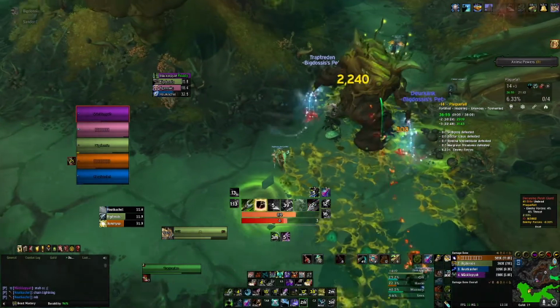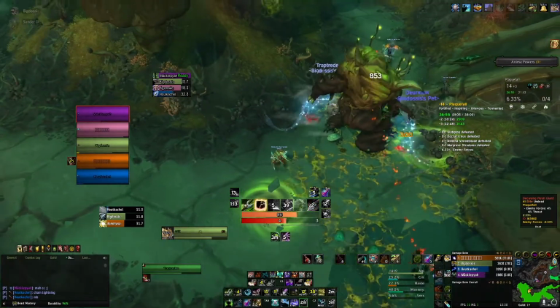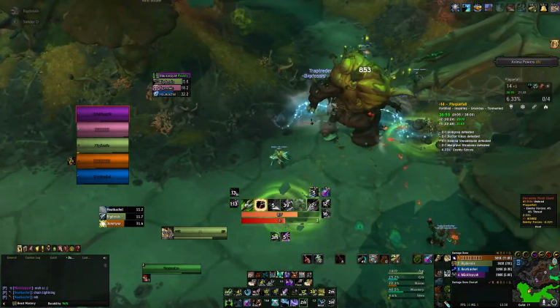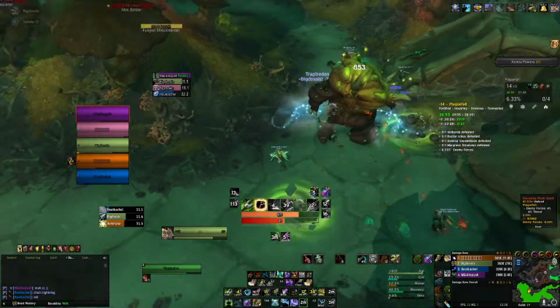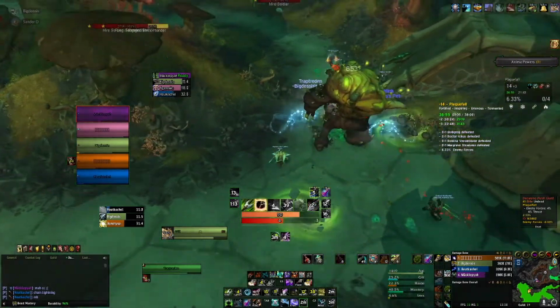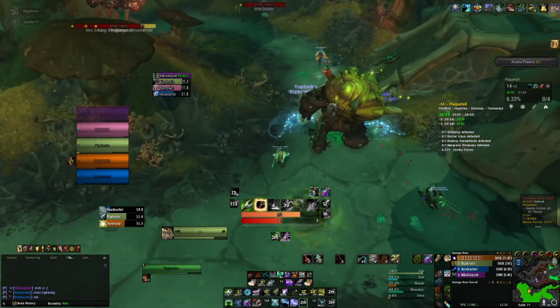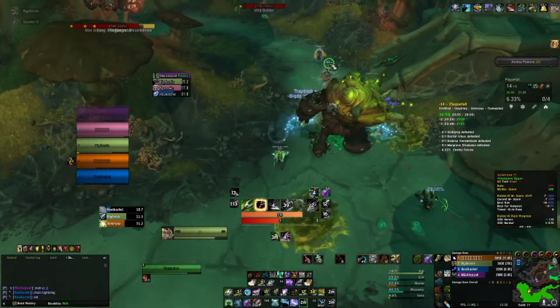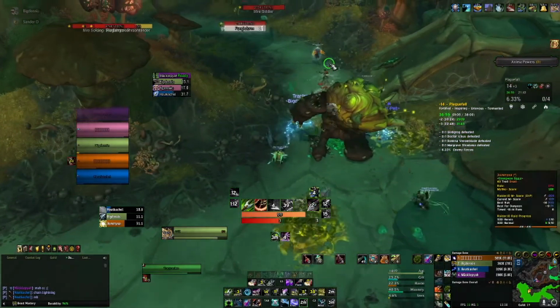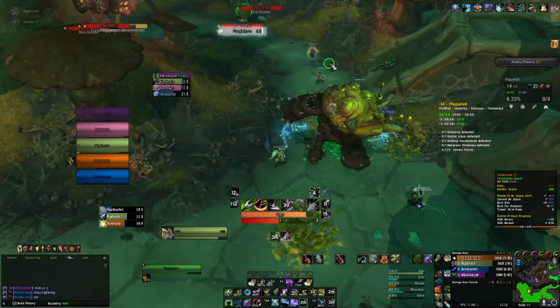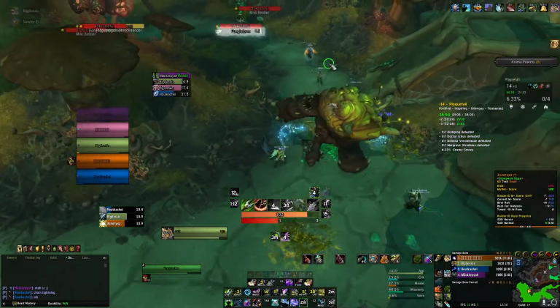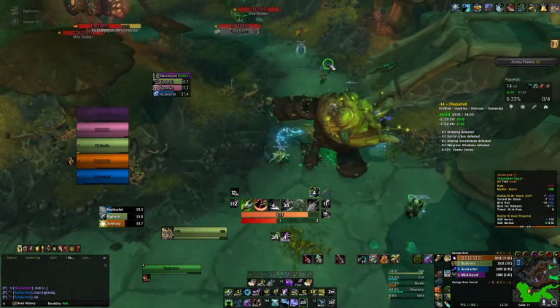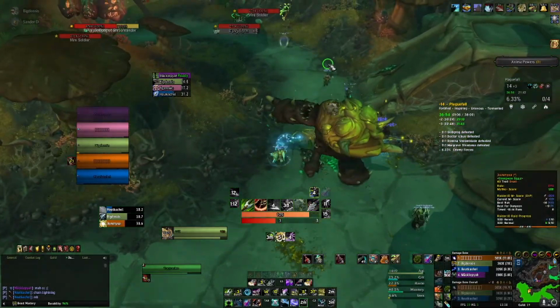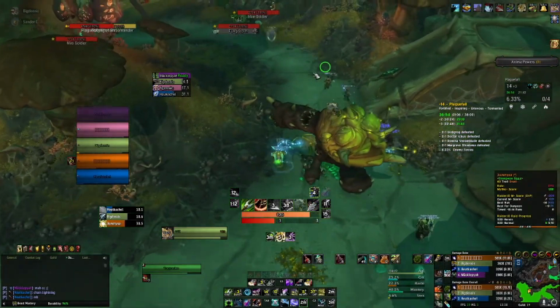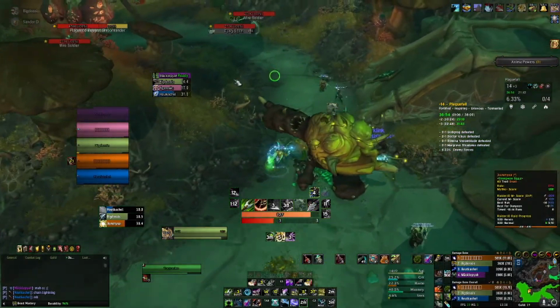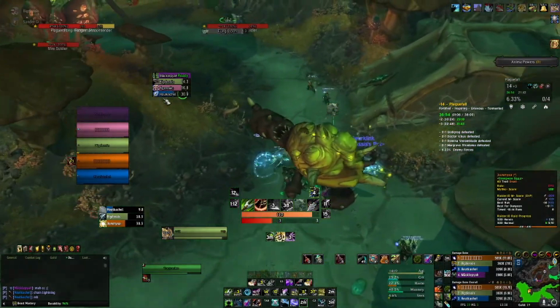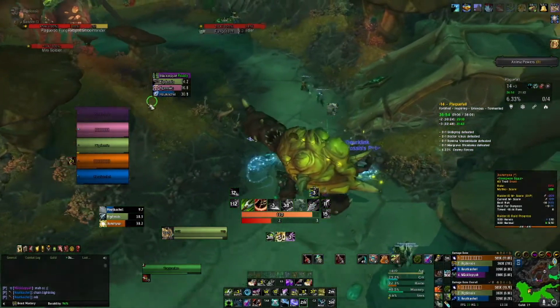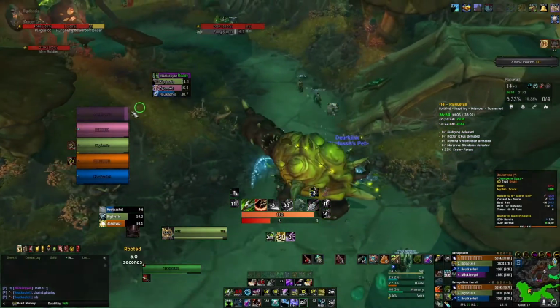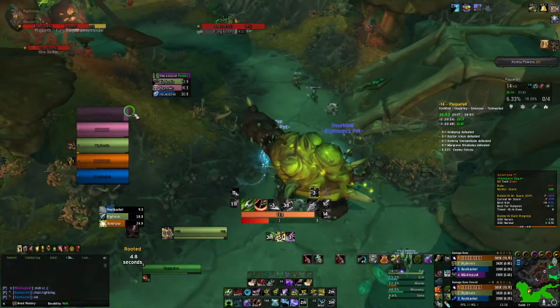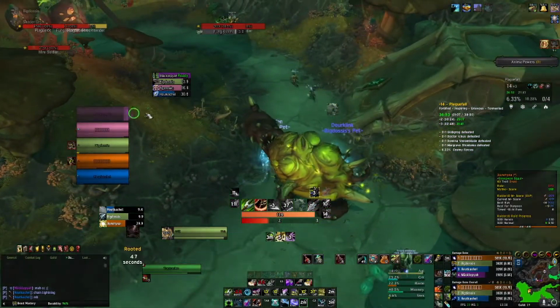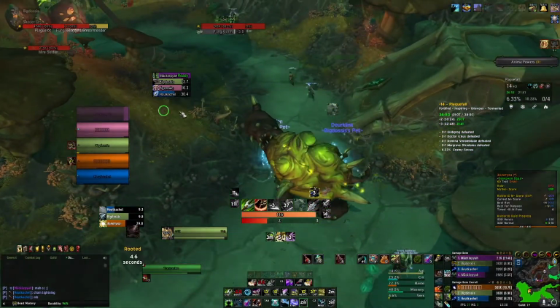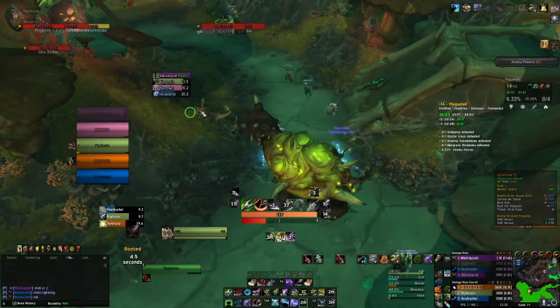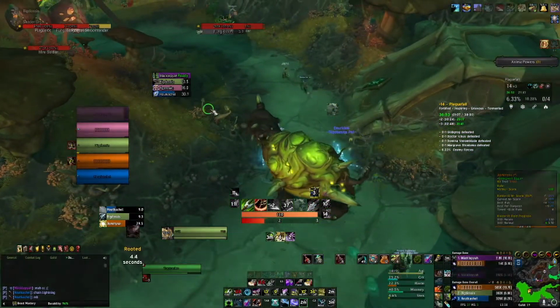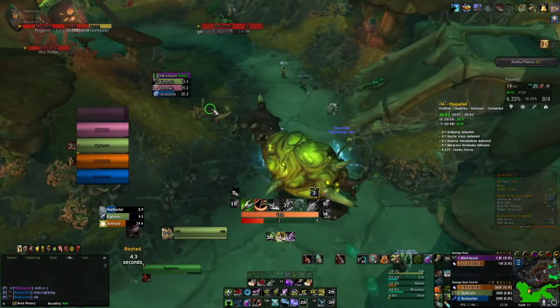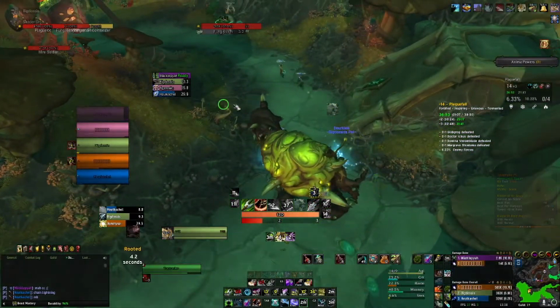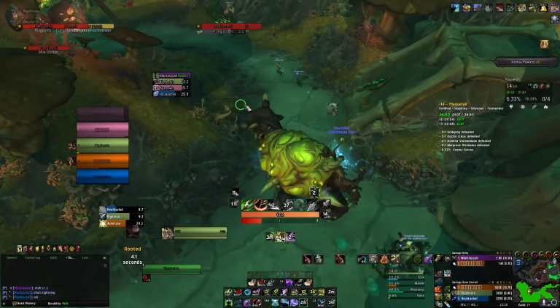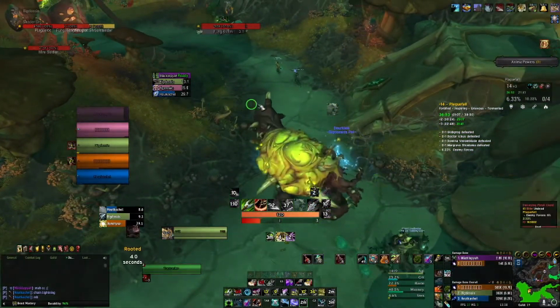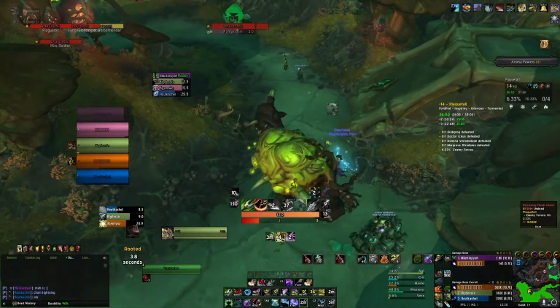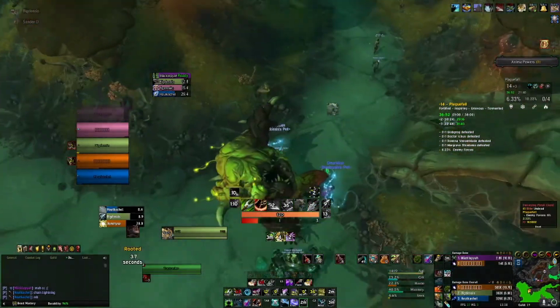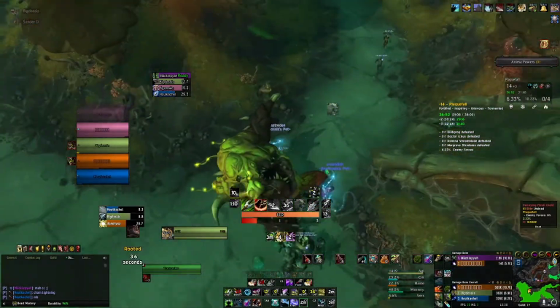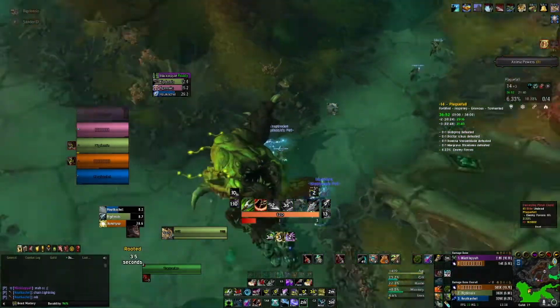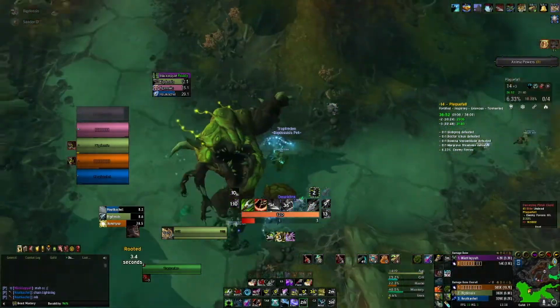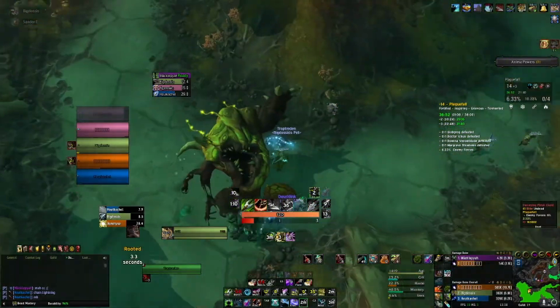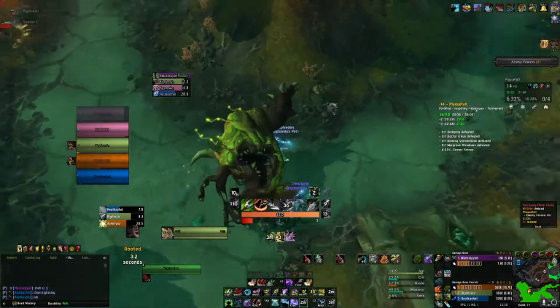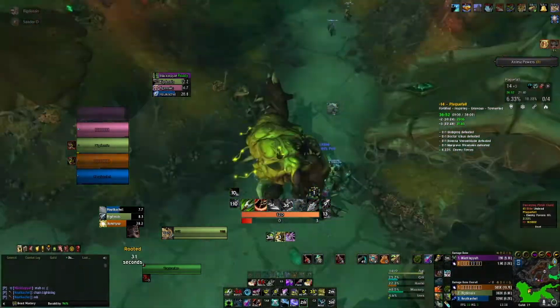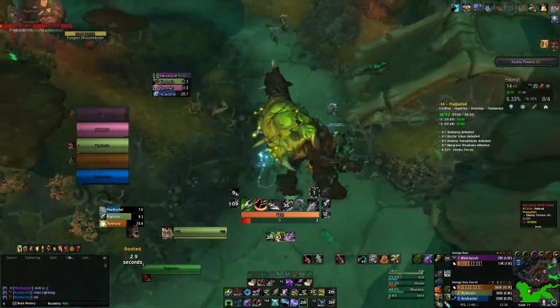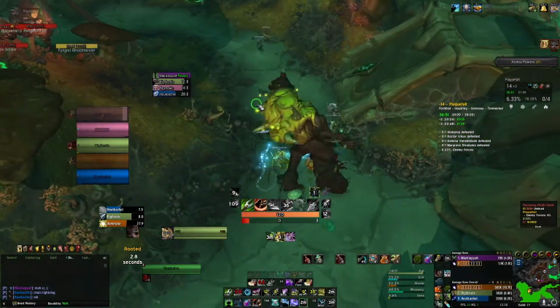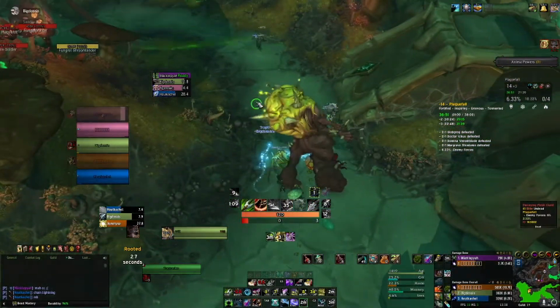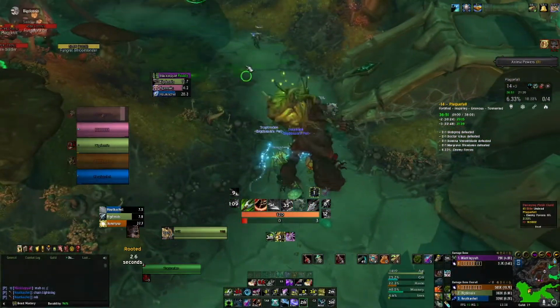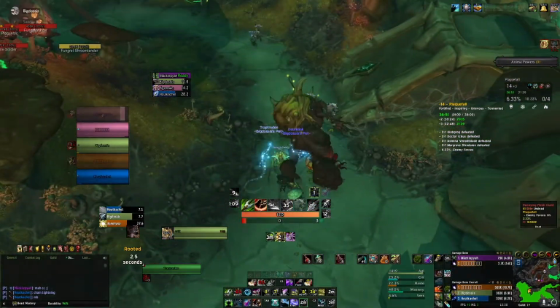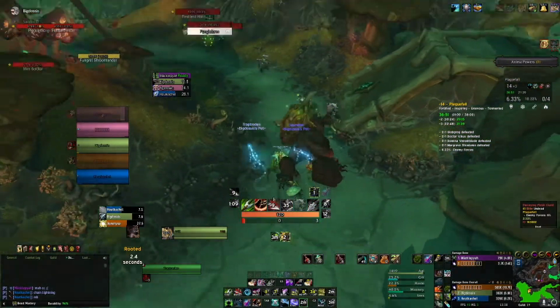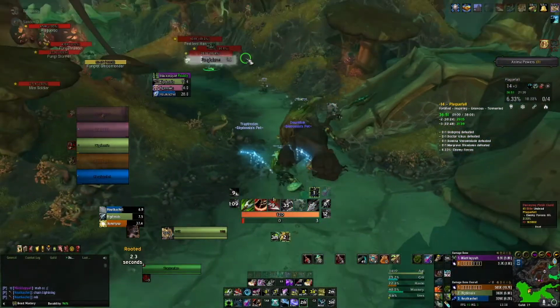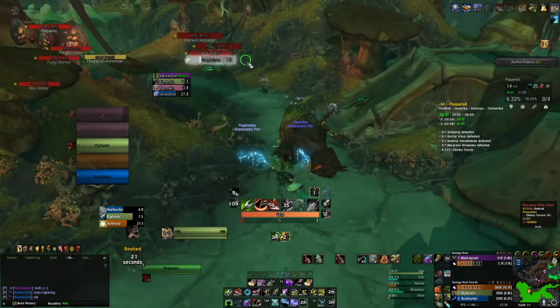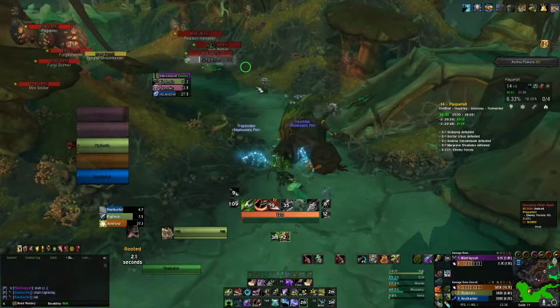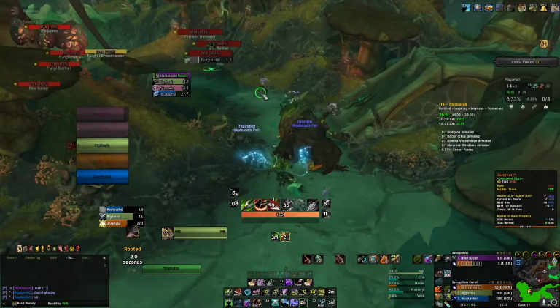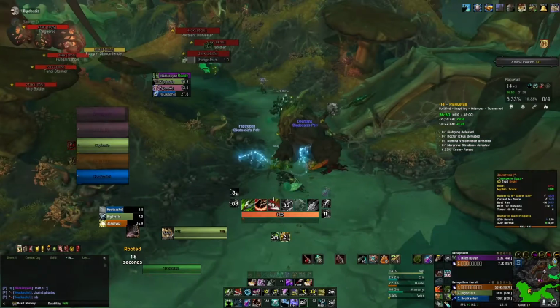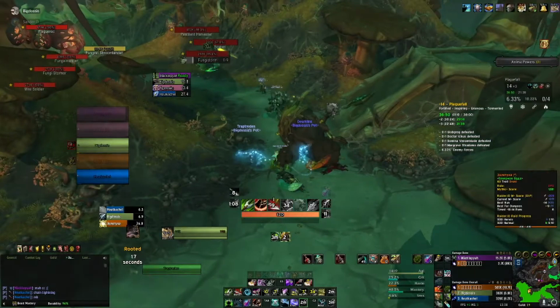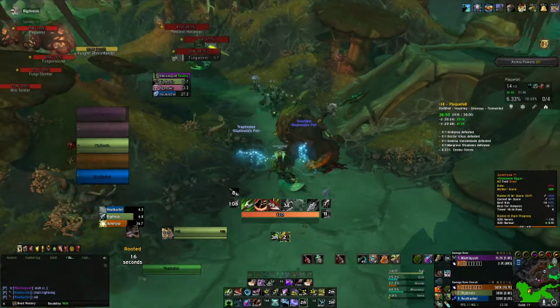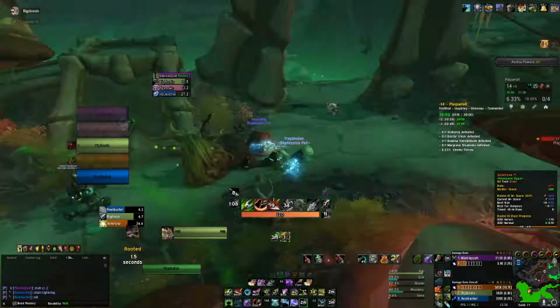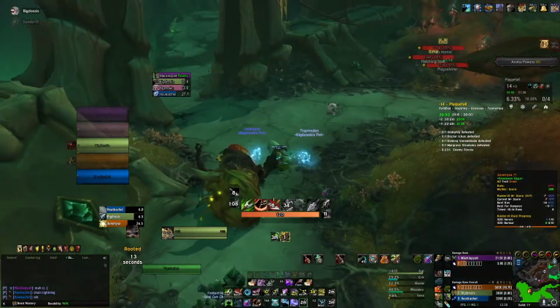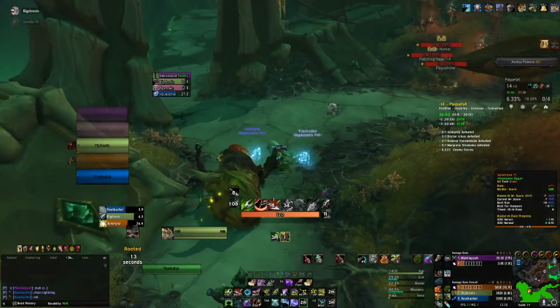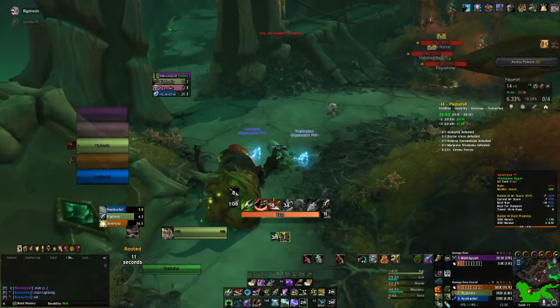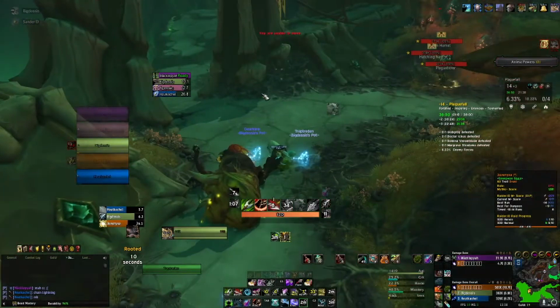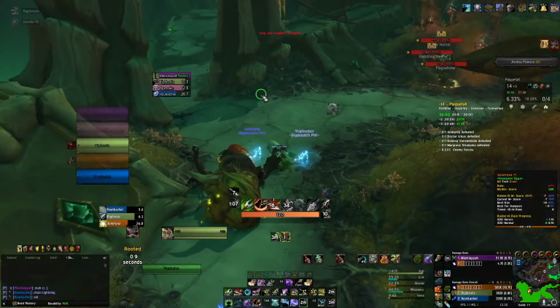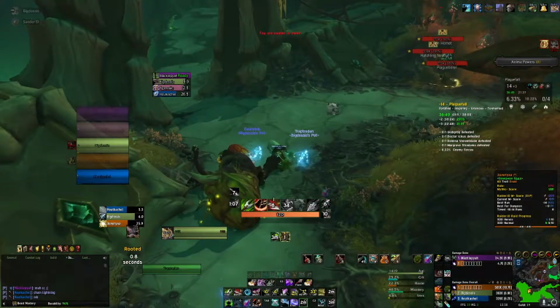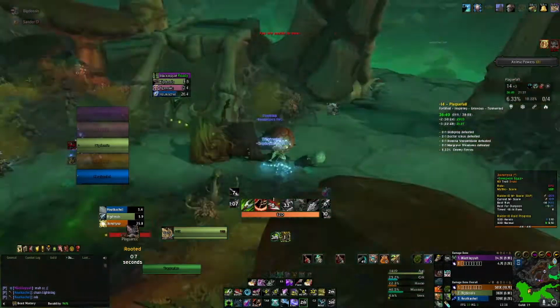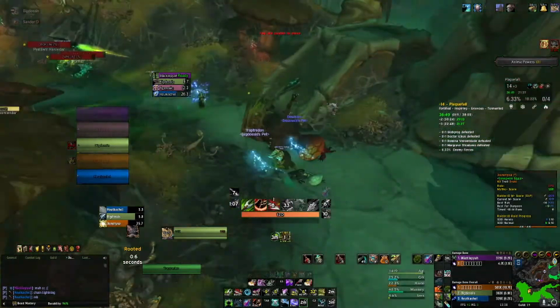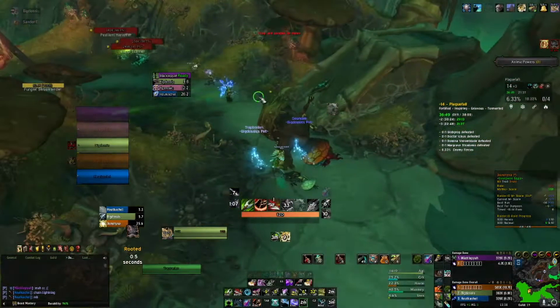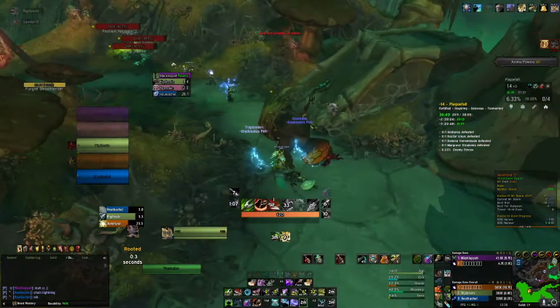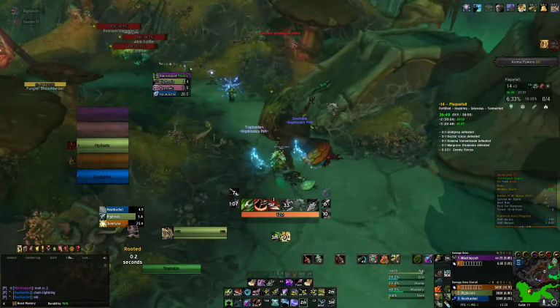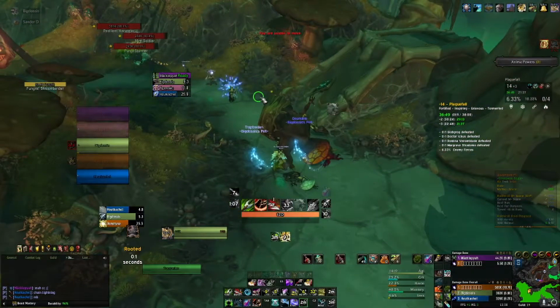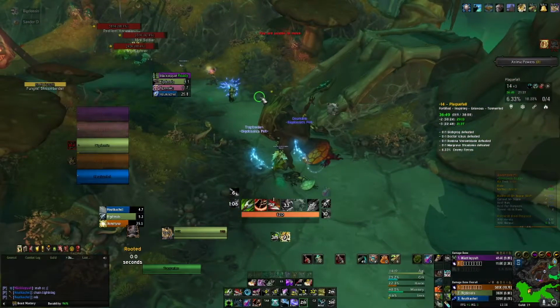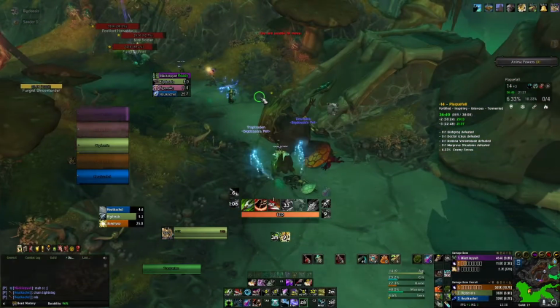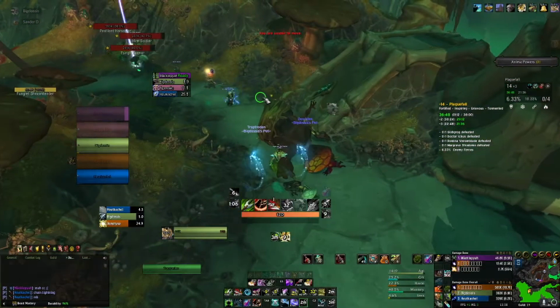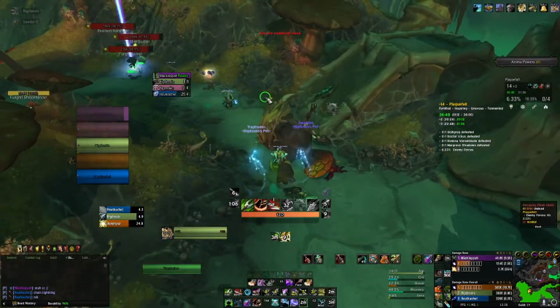As you go to the end of the pool, try and pump all your Barbed Shots in, so the cooldown on your Bestial Wrath comes back up faster.